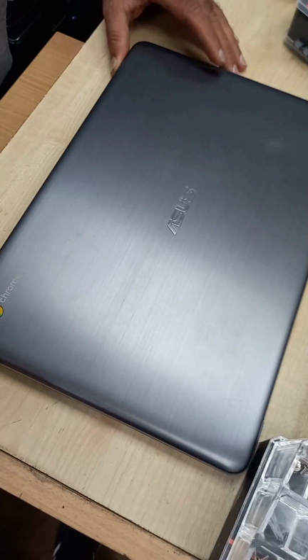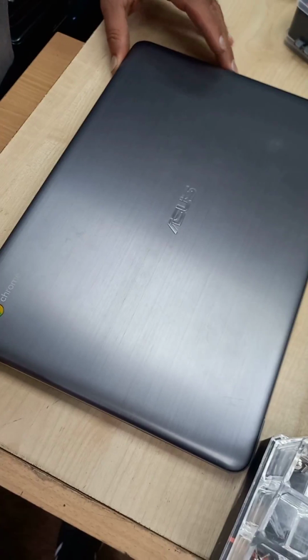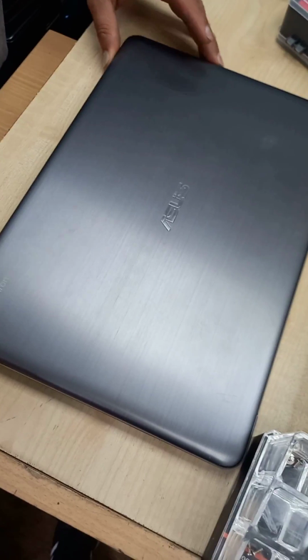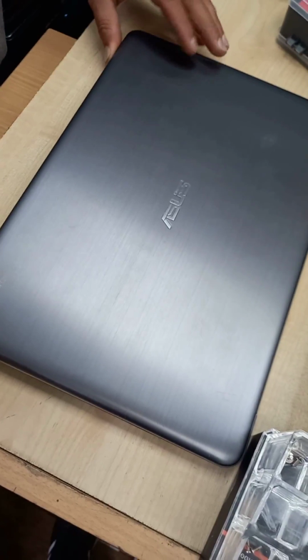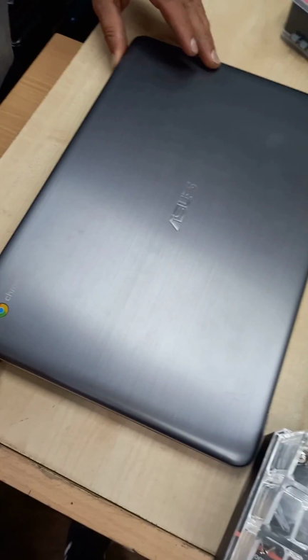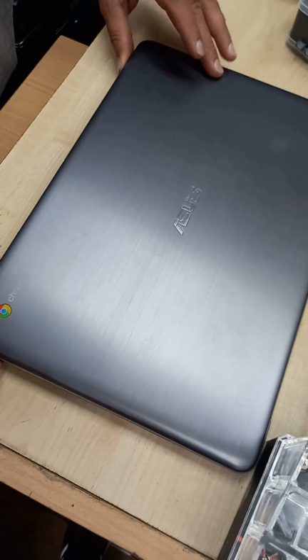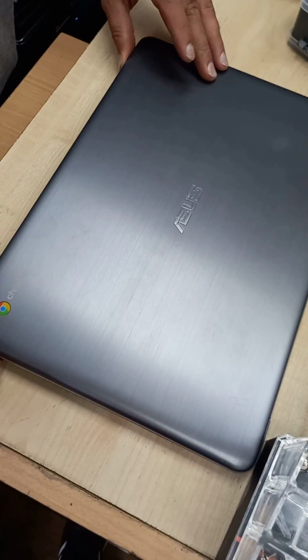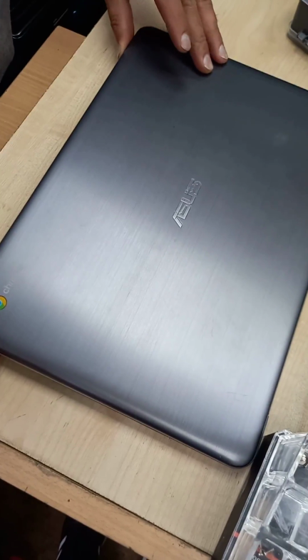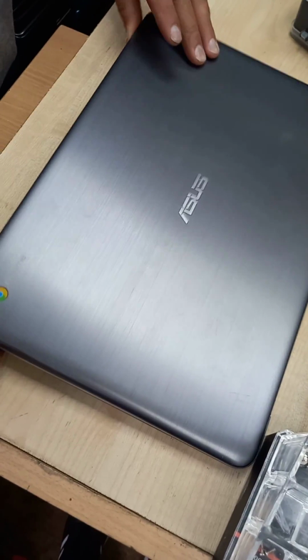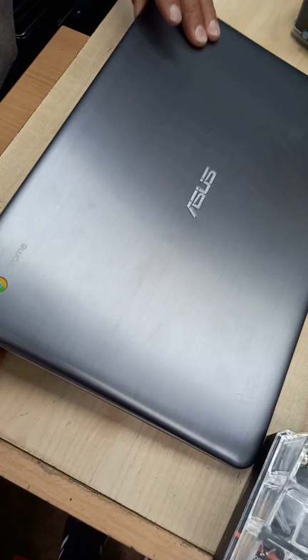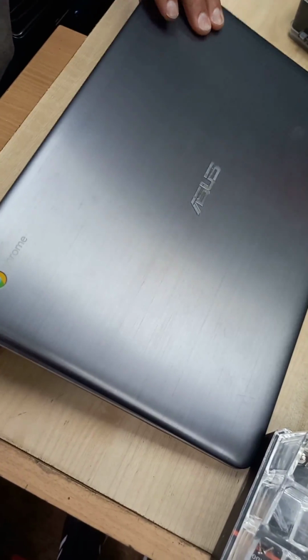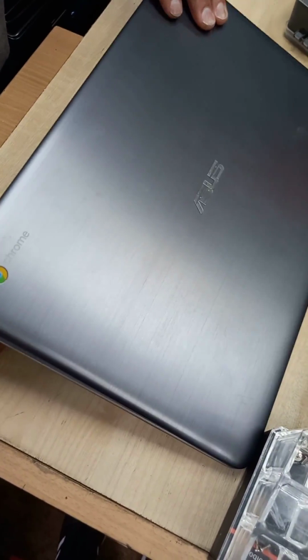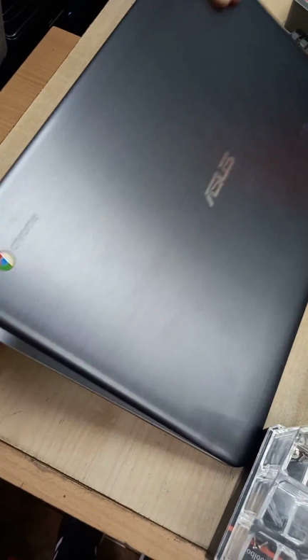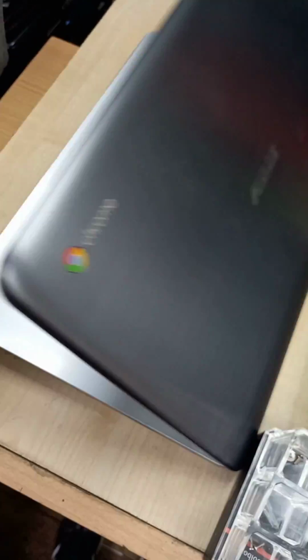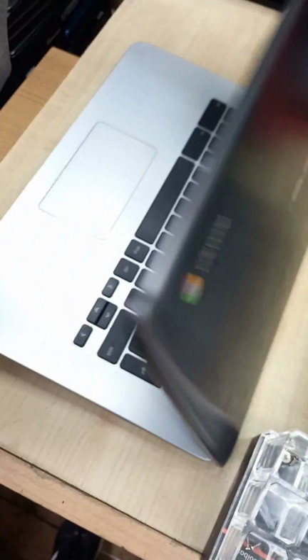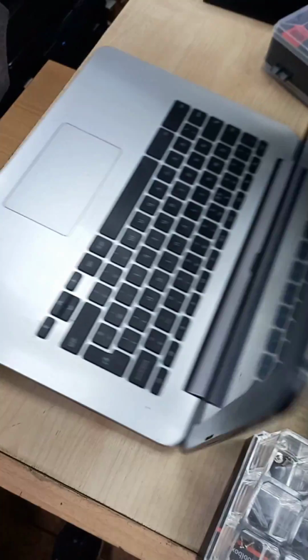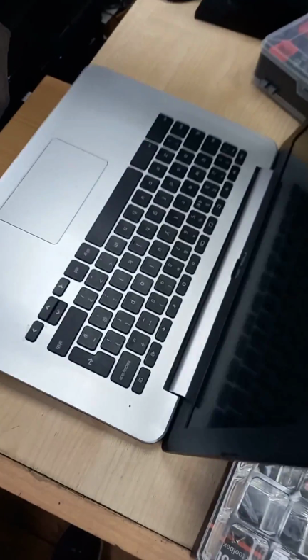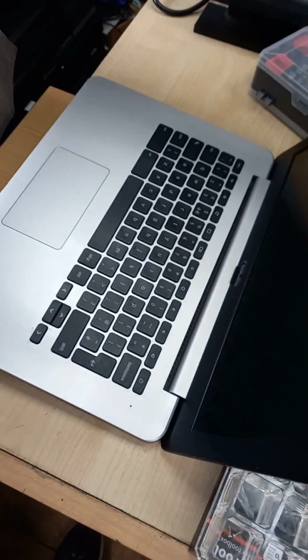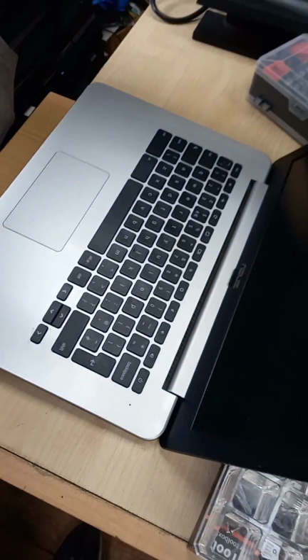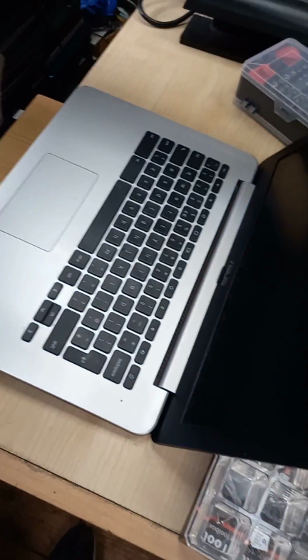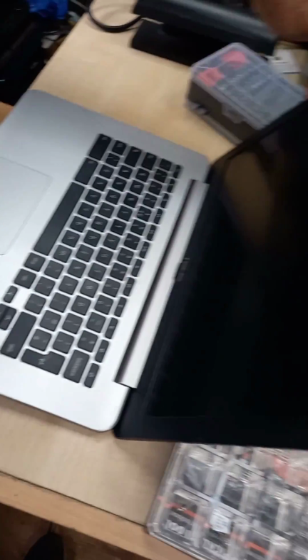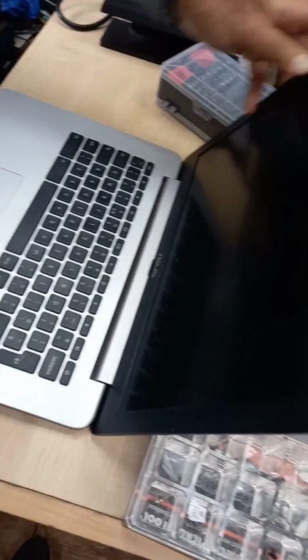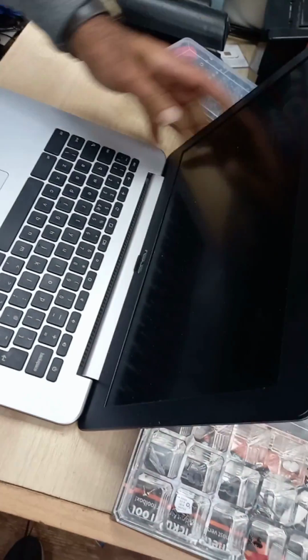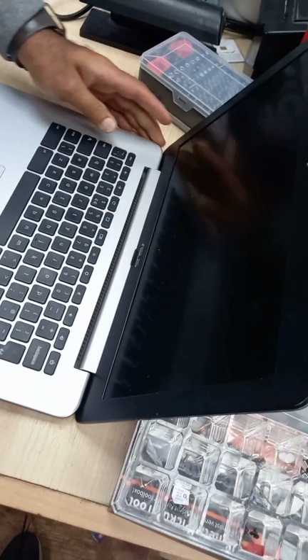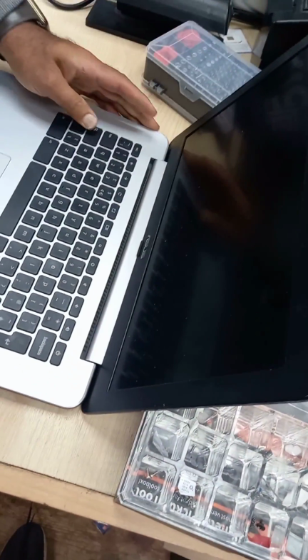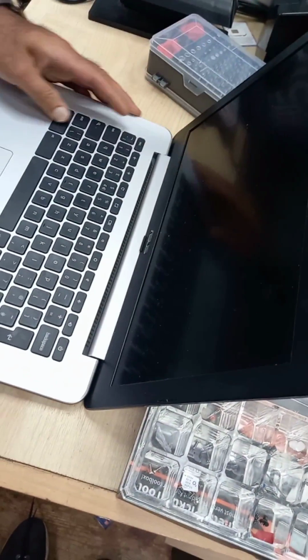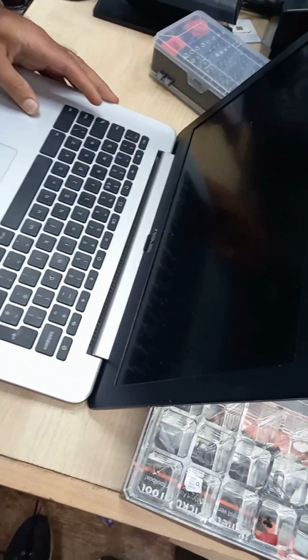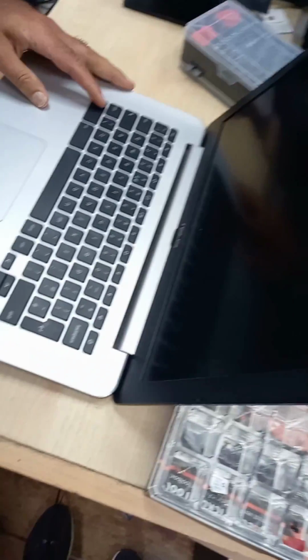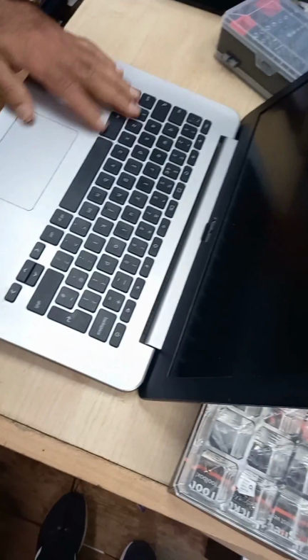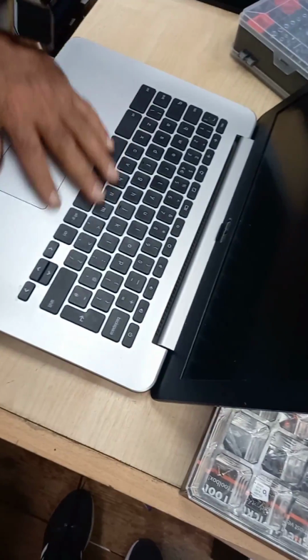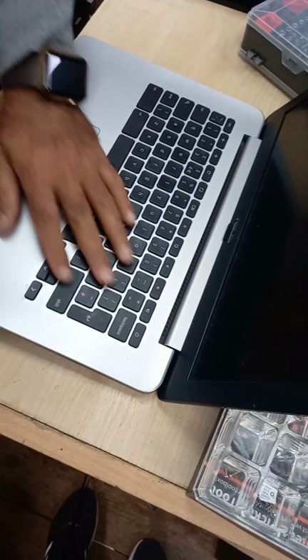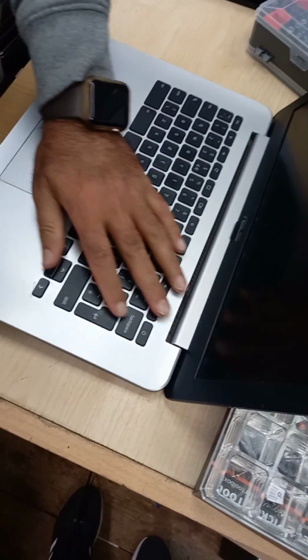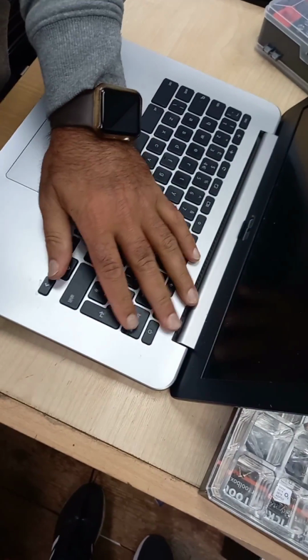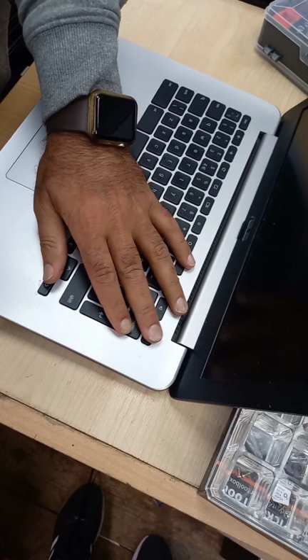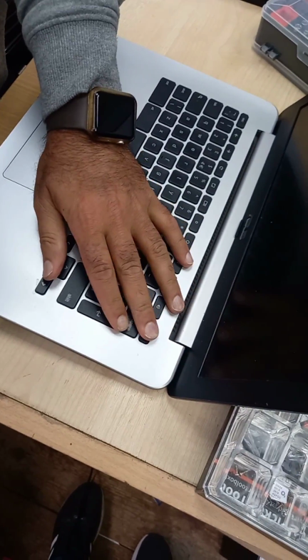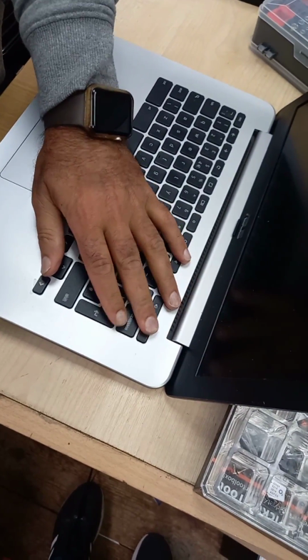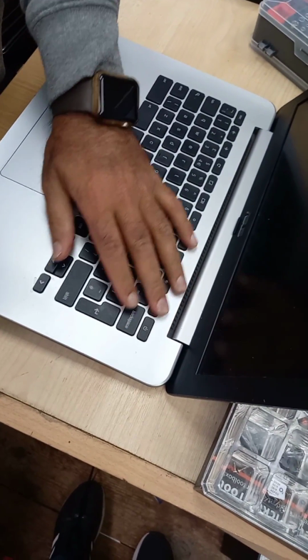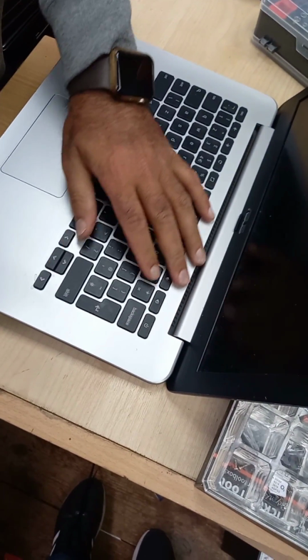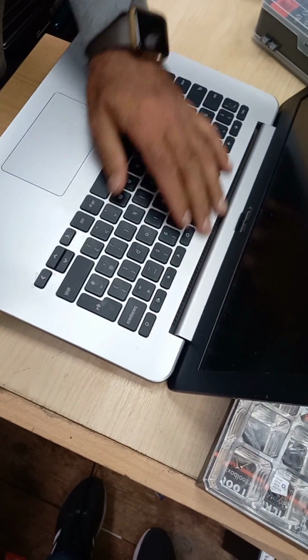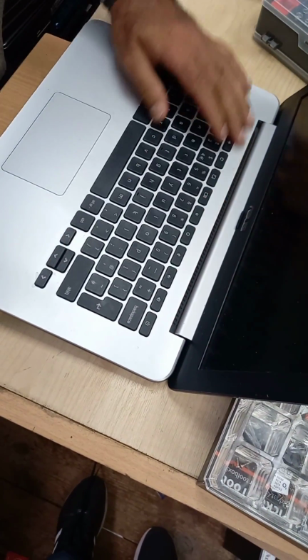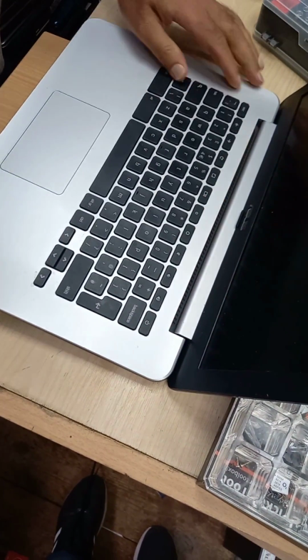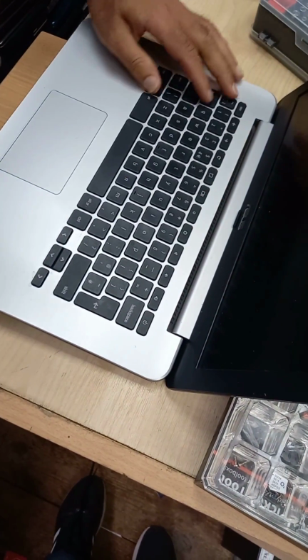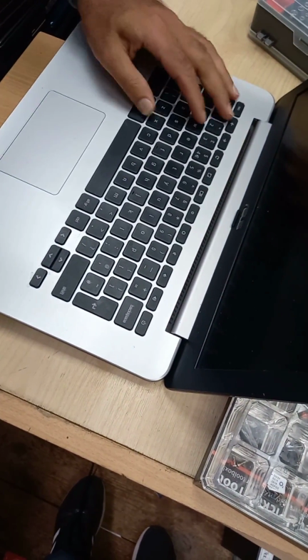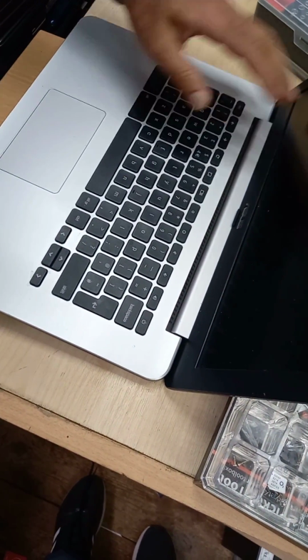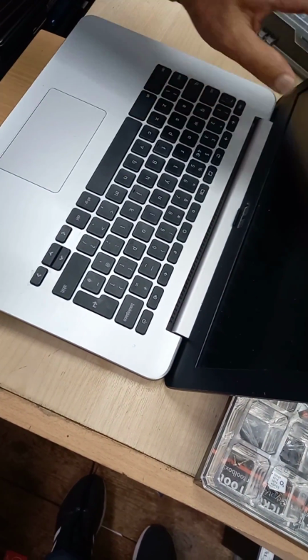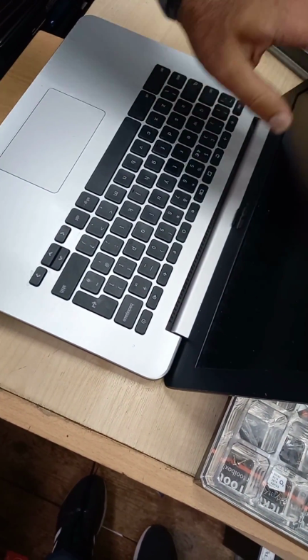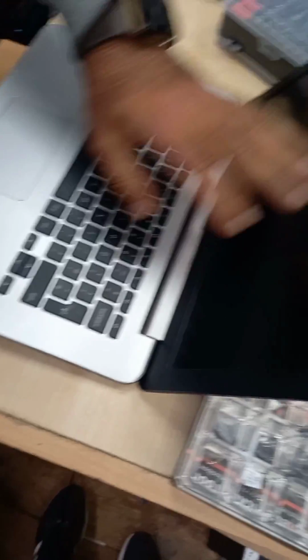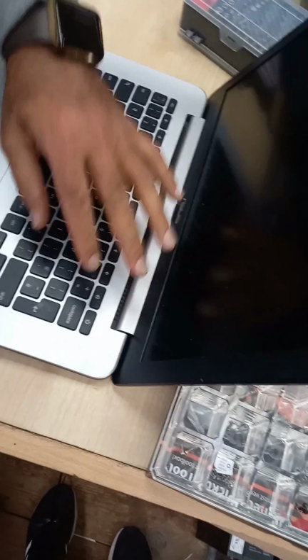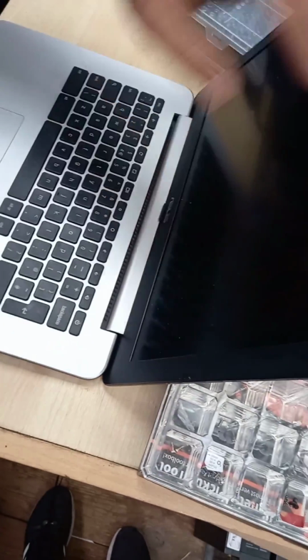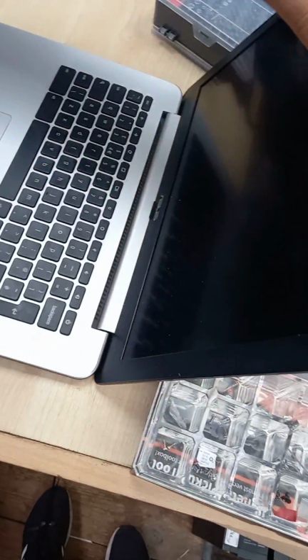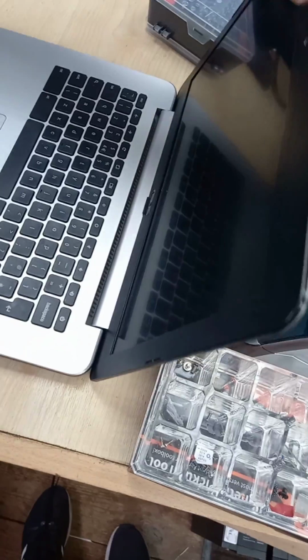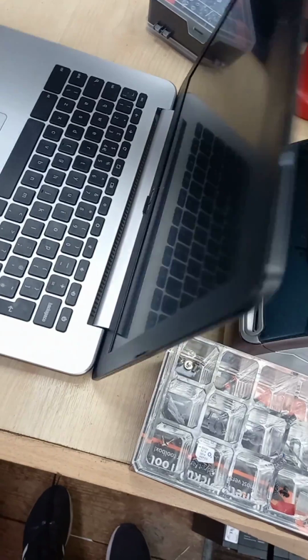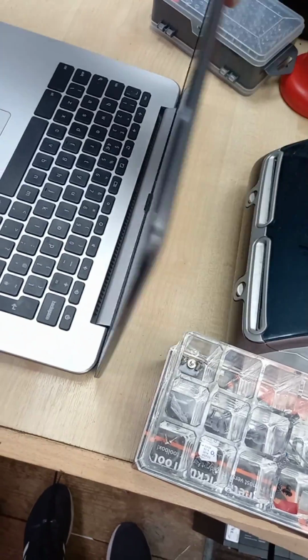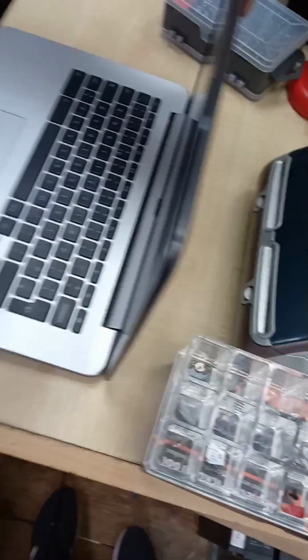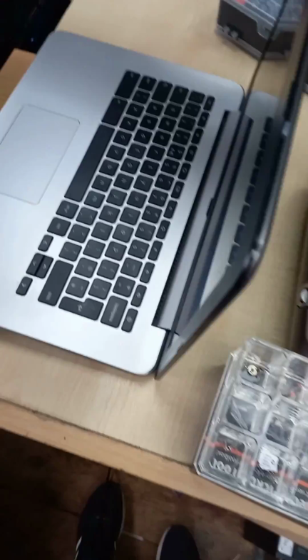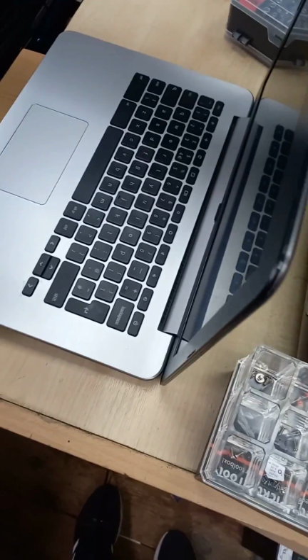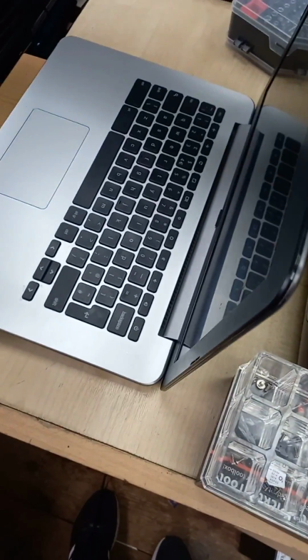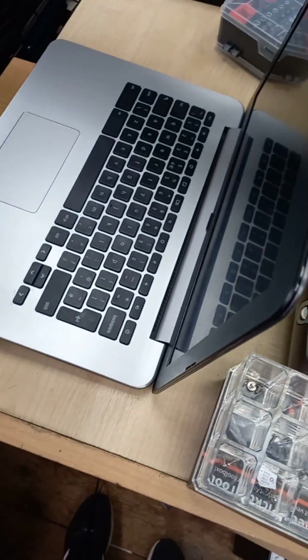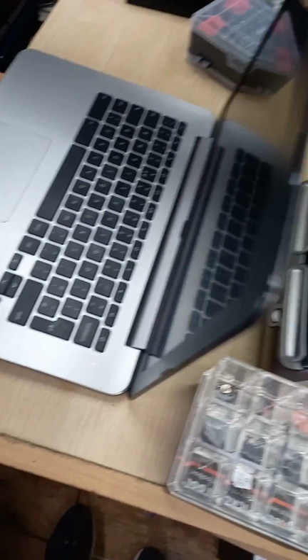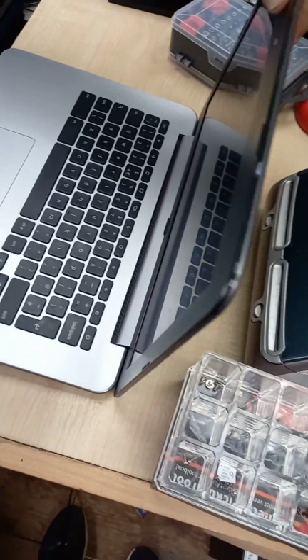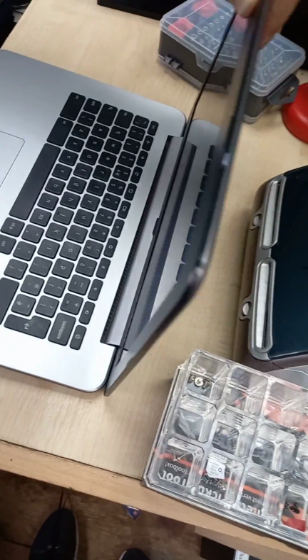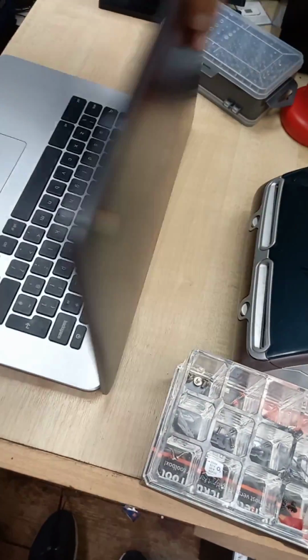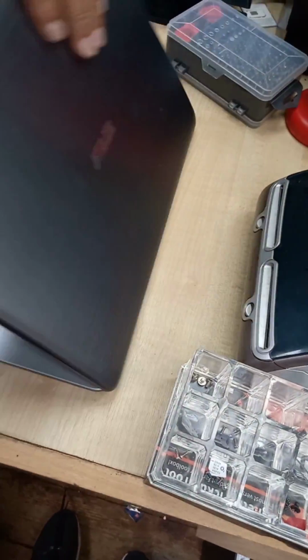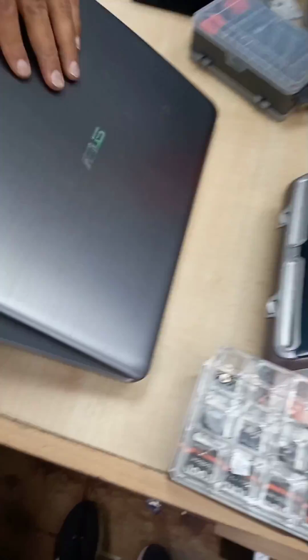Working on the ASUS Chromebook that does not power on — the screen is blank — so we have to see what the issue is.